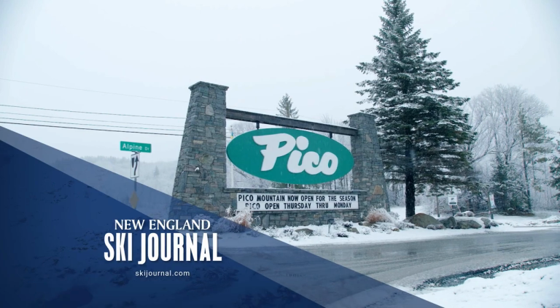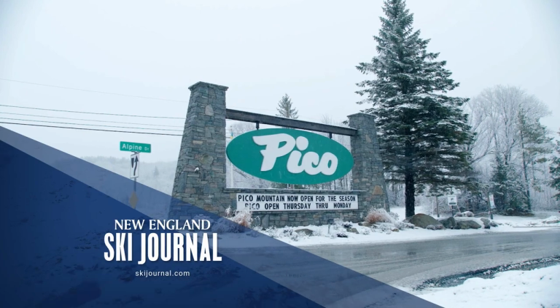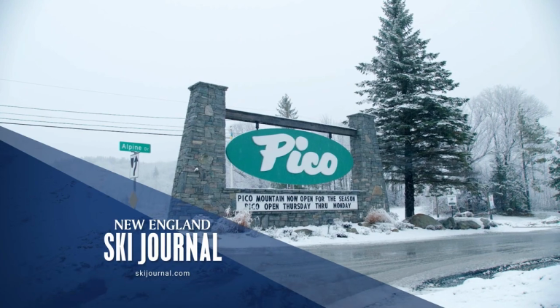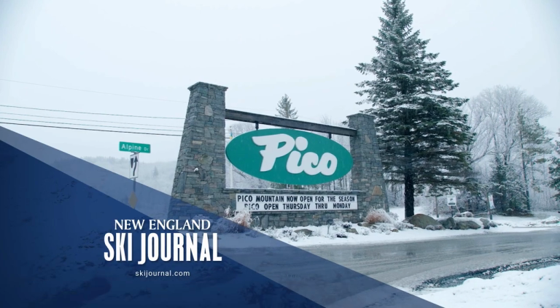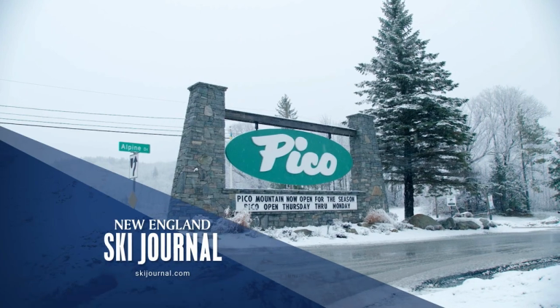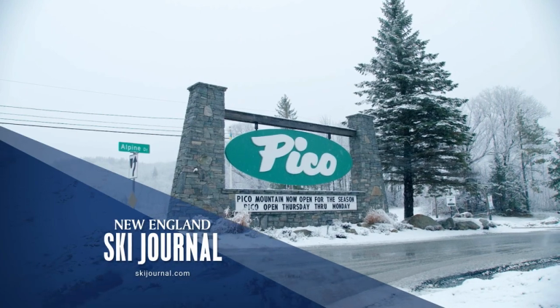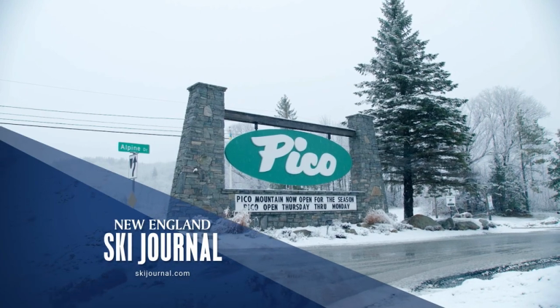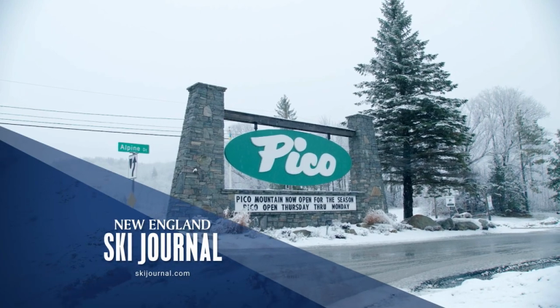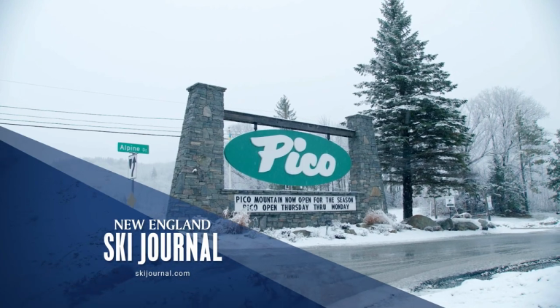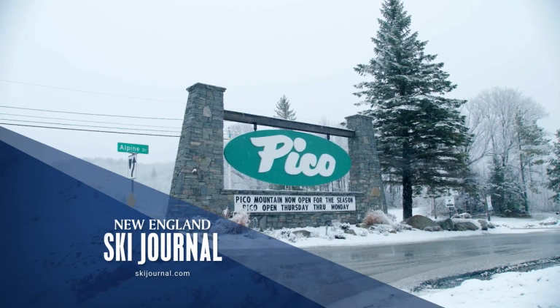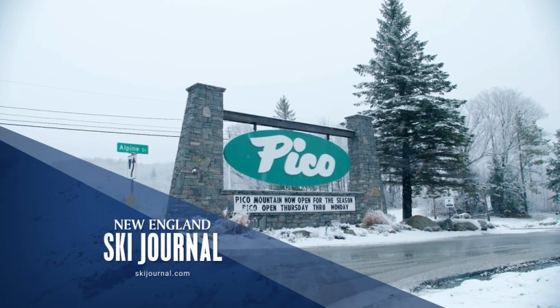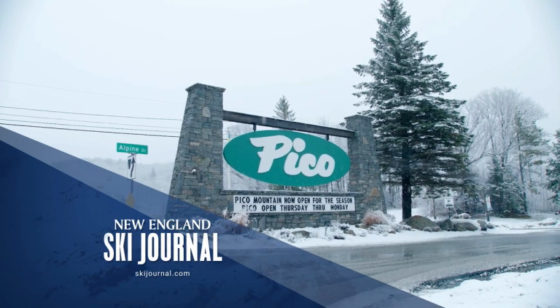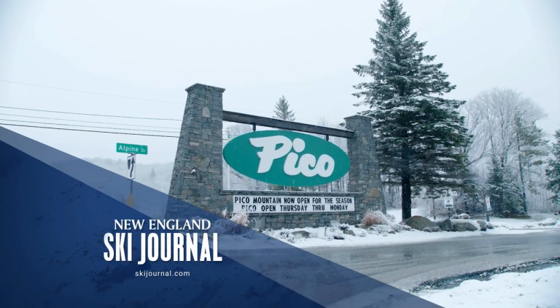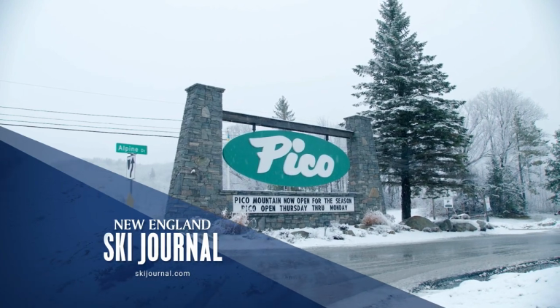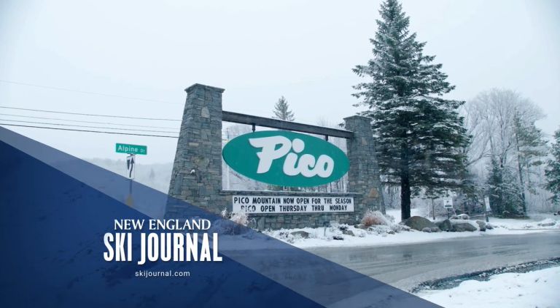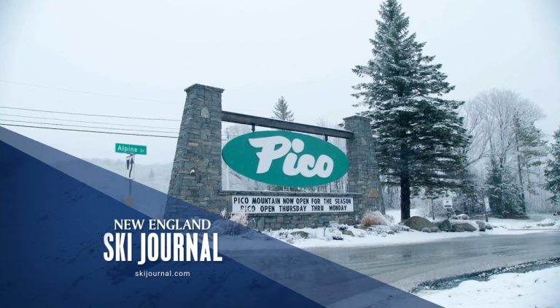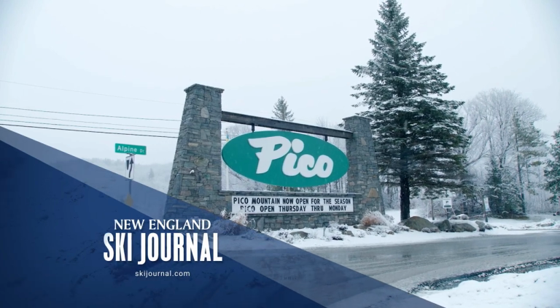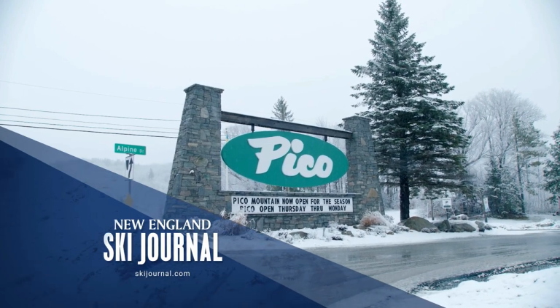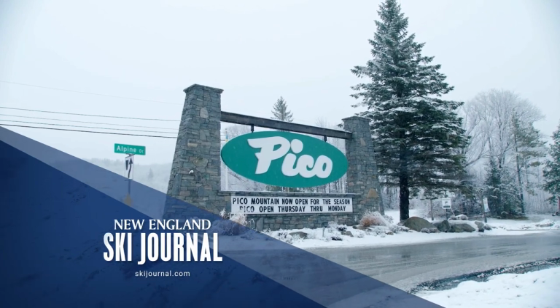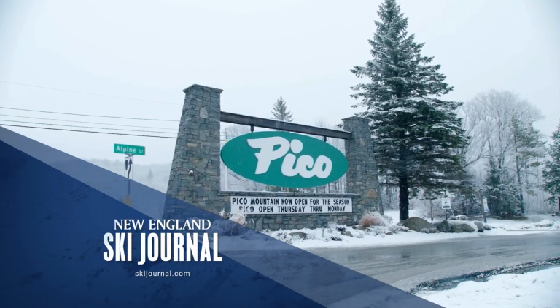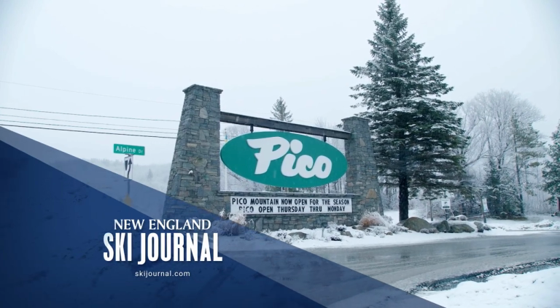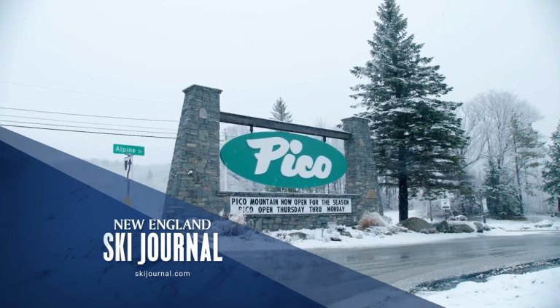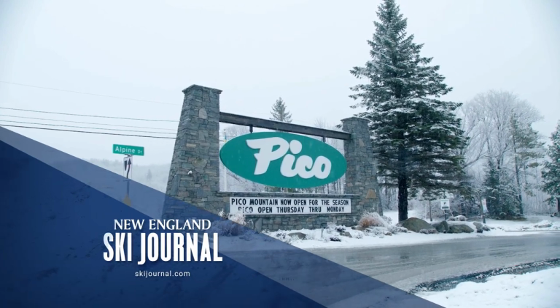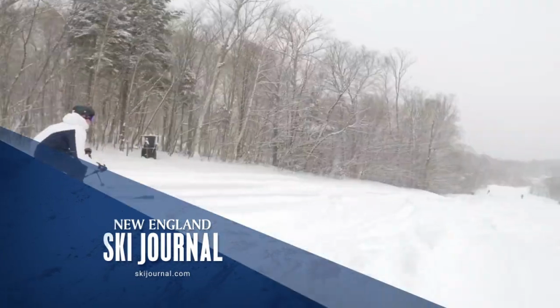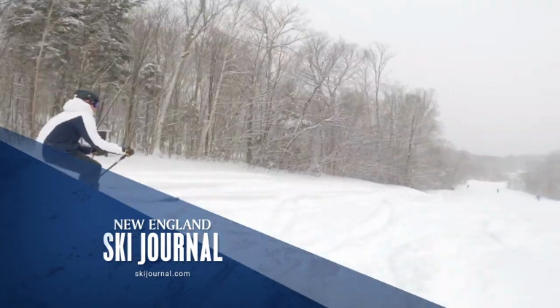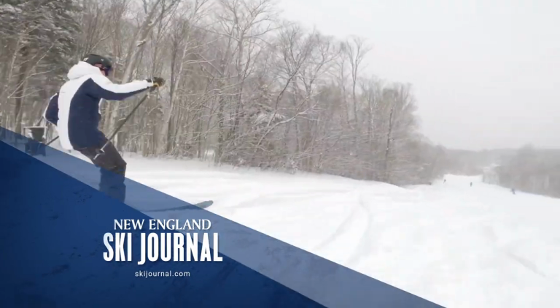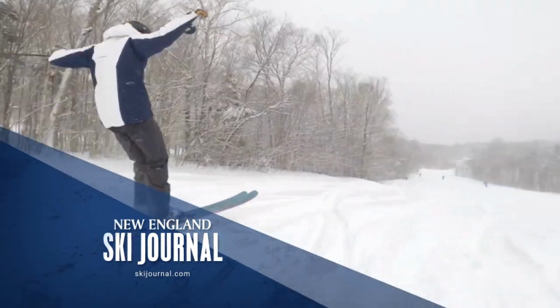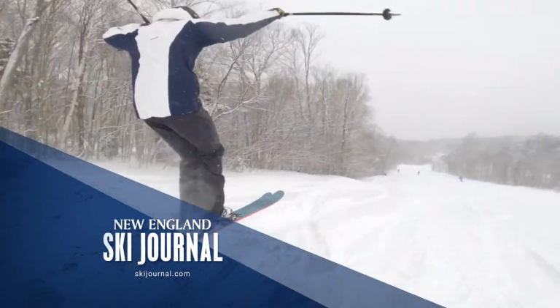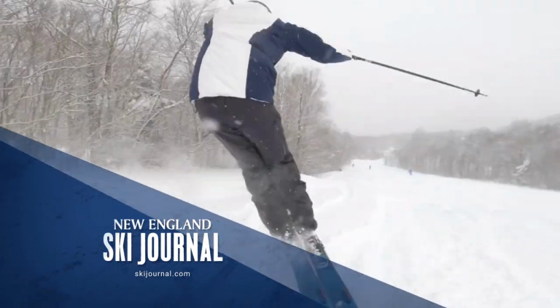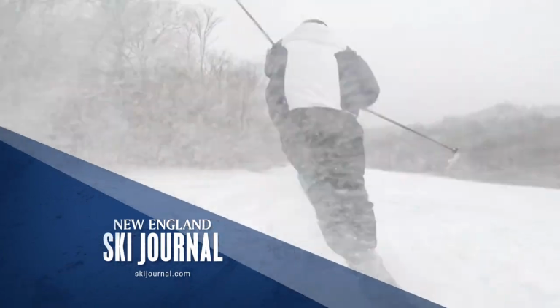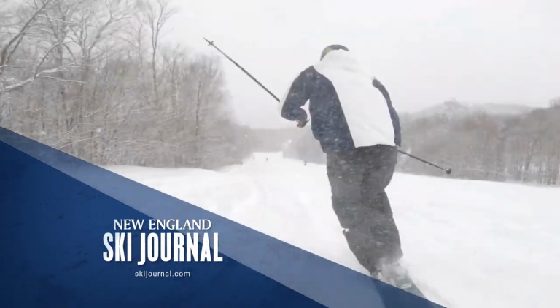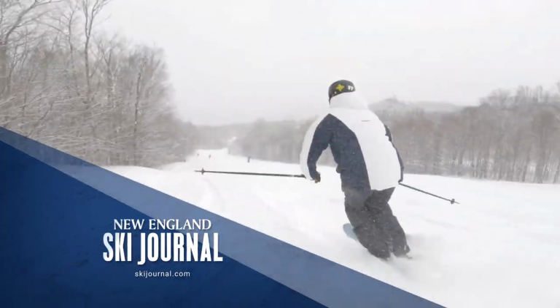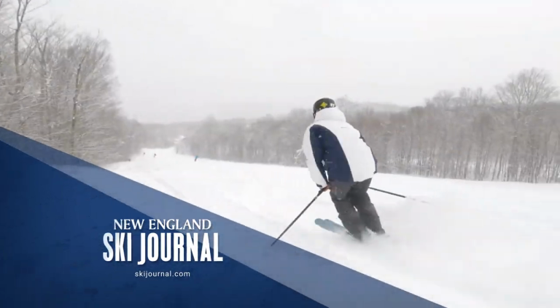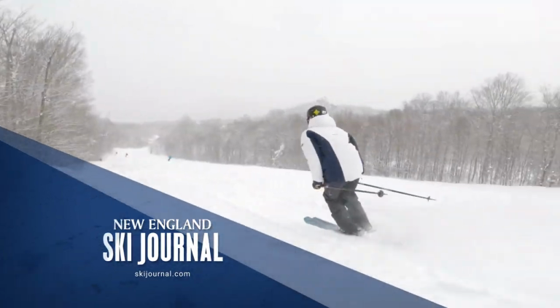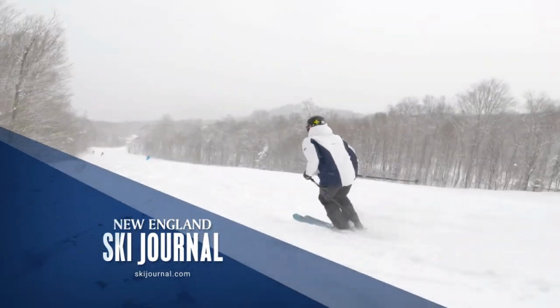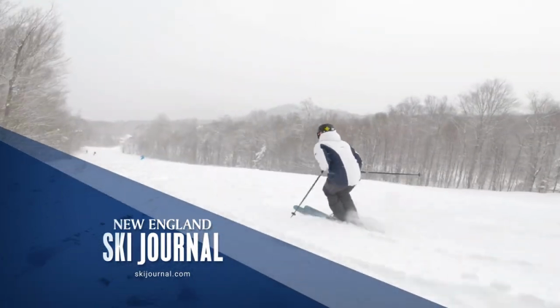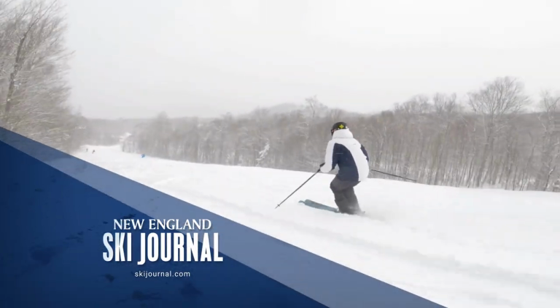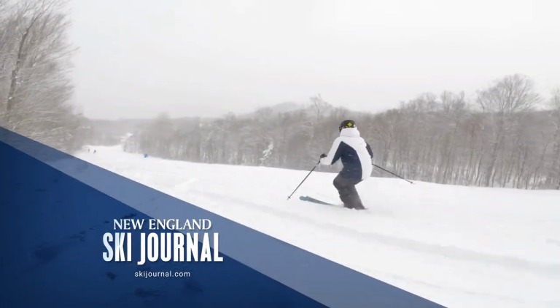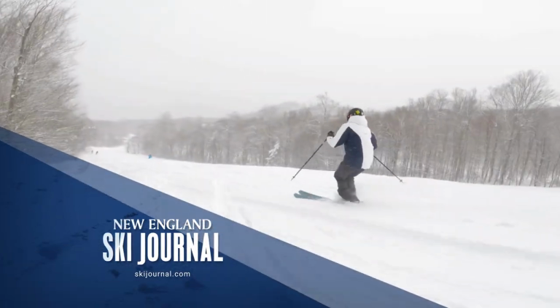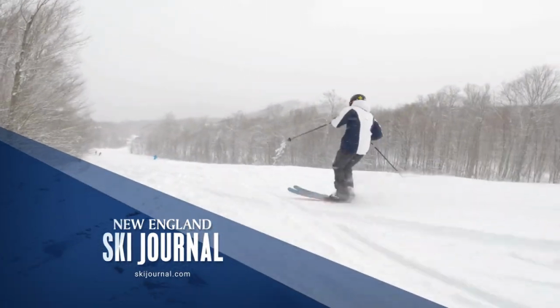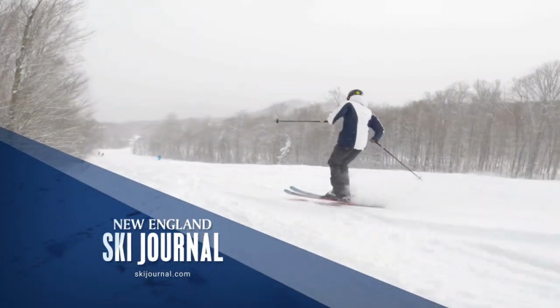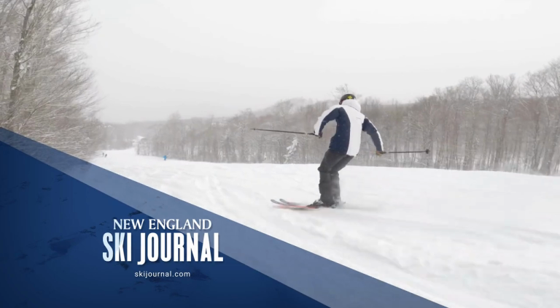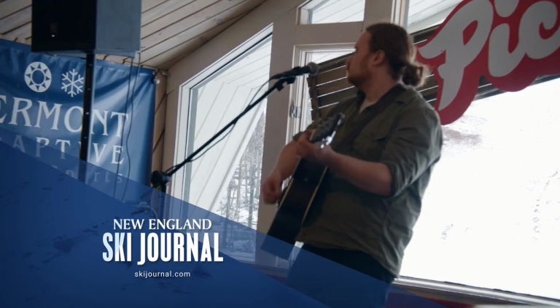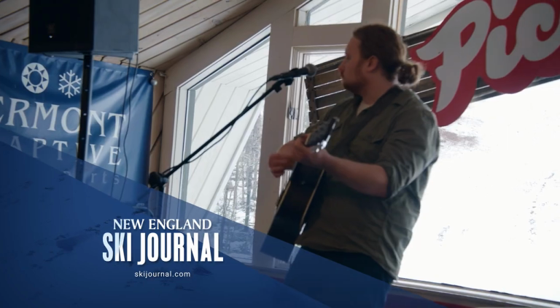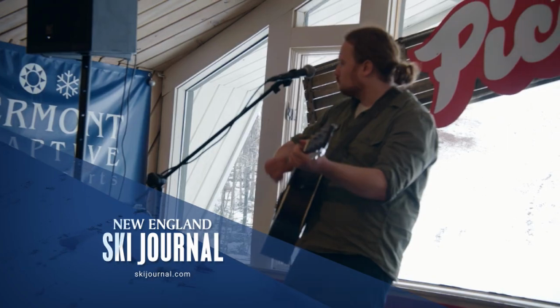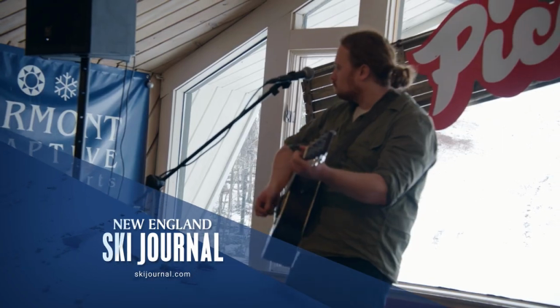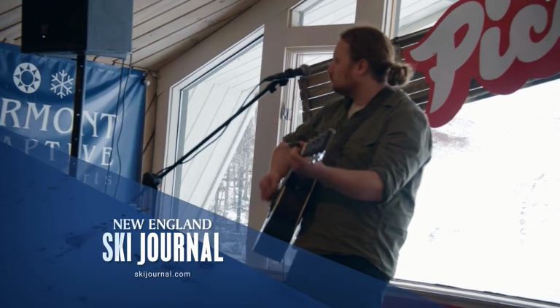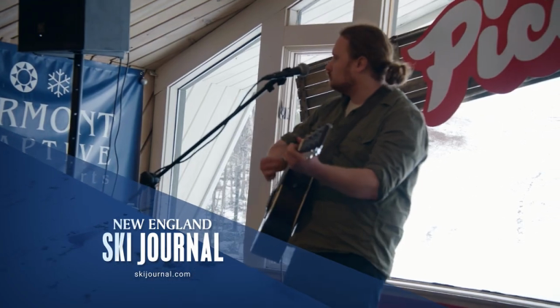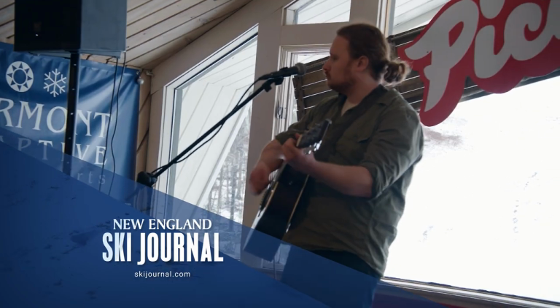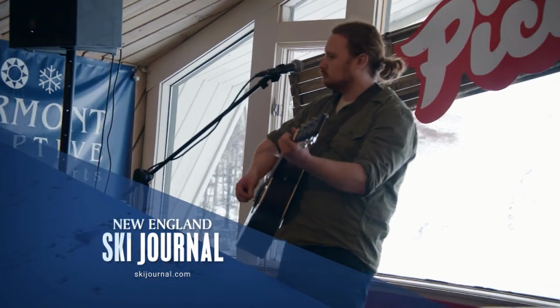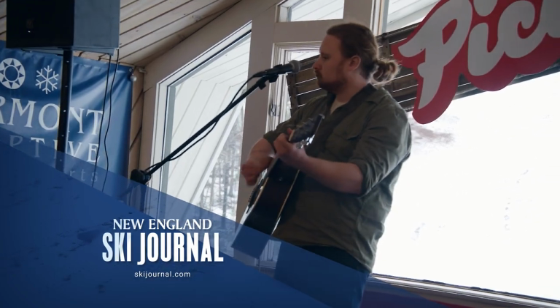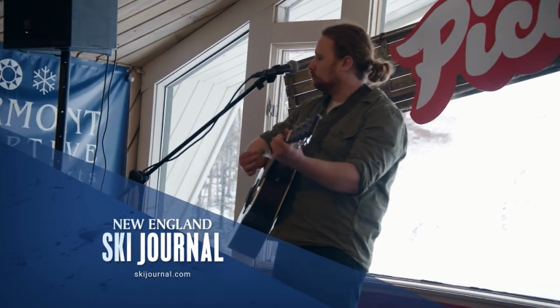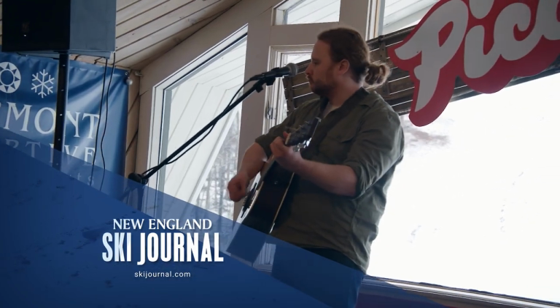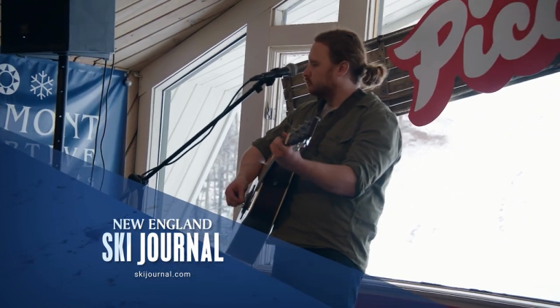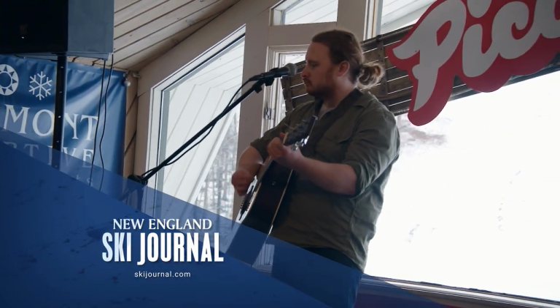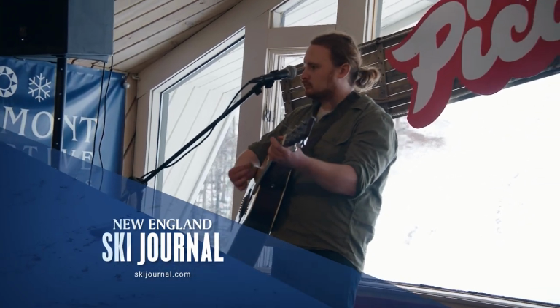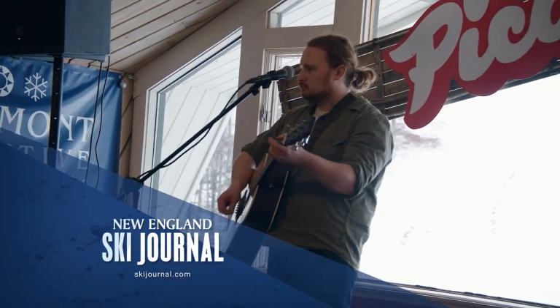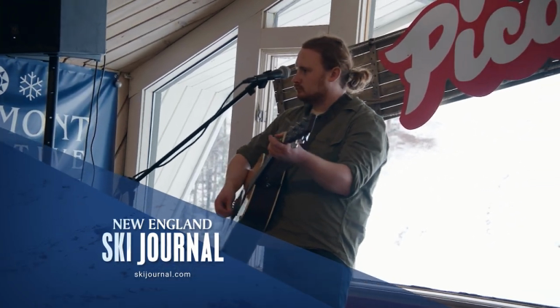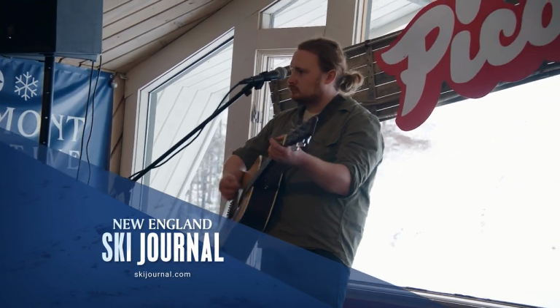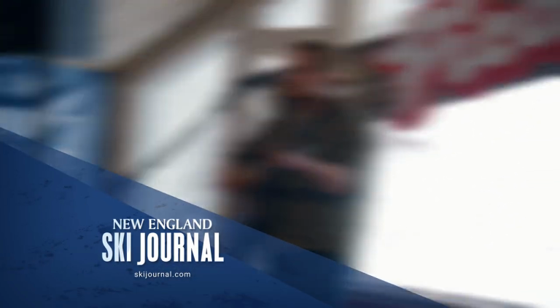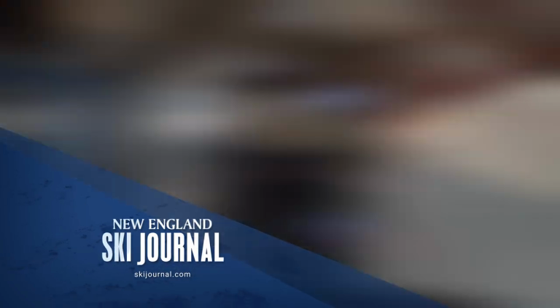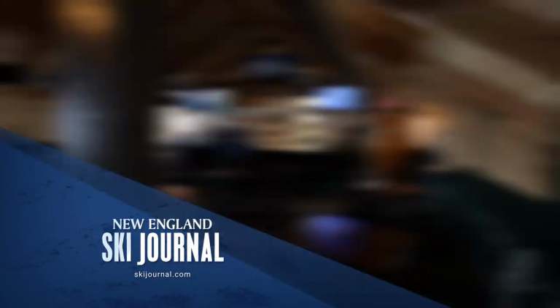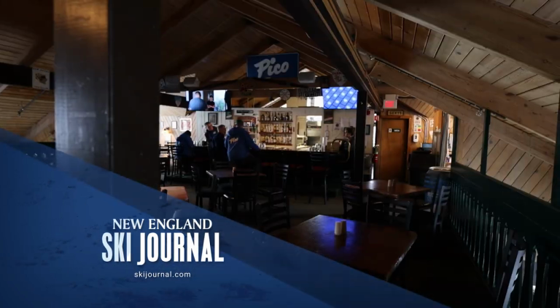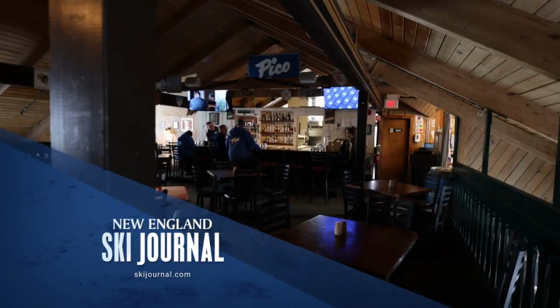Stay with us as we bounce over to Pico Mountain — a part of Killington with a dedicated following and a laid-back vibe.